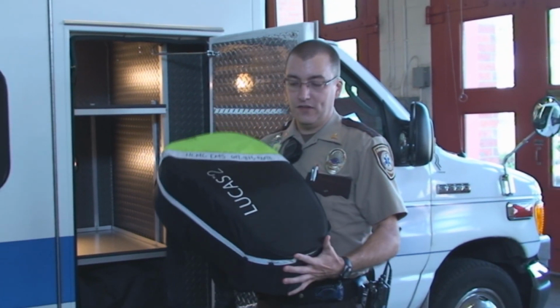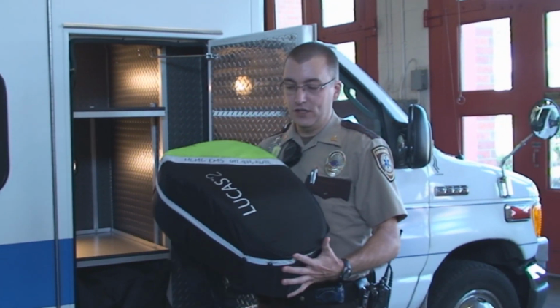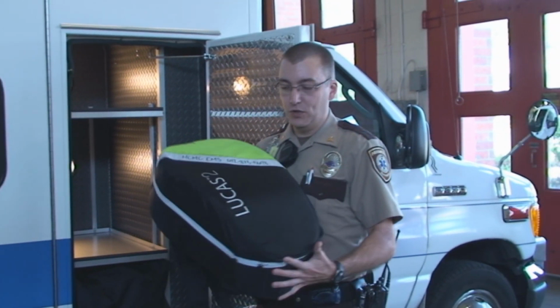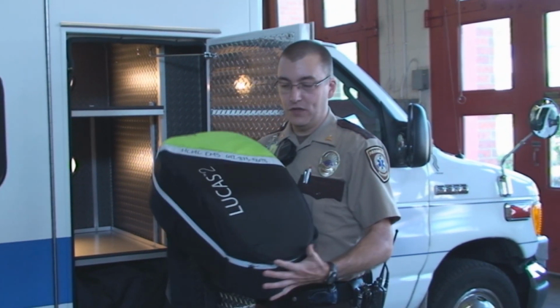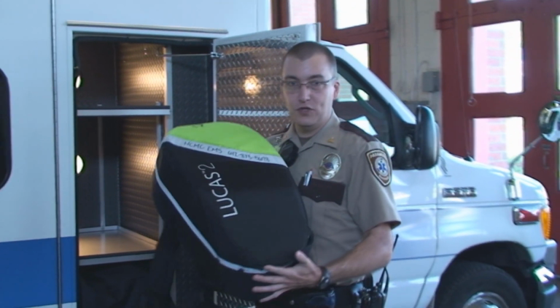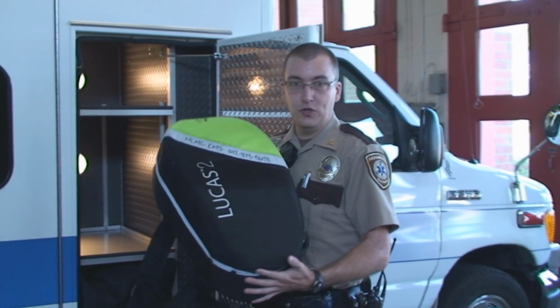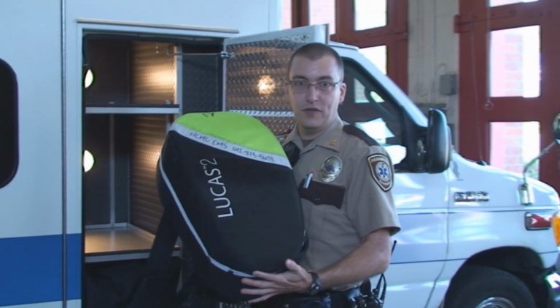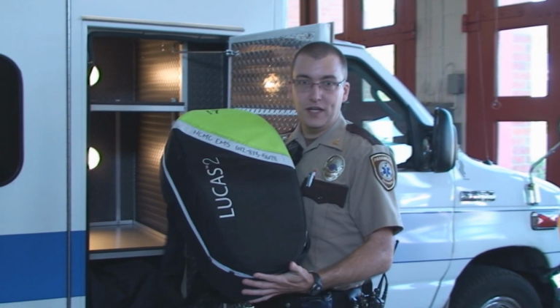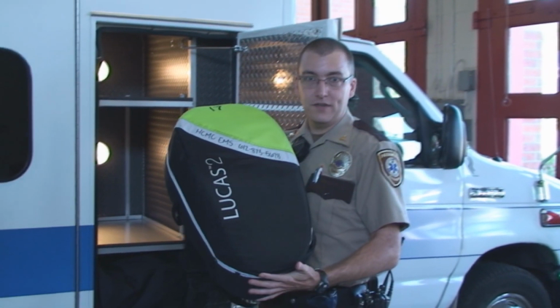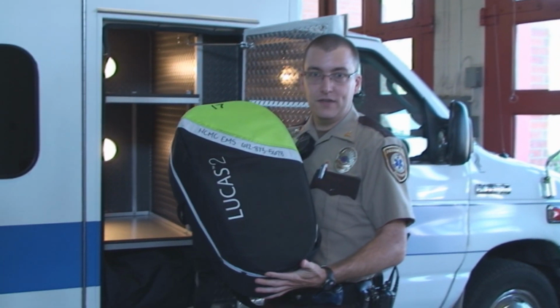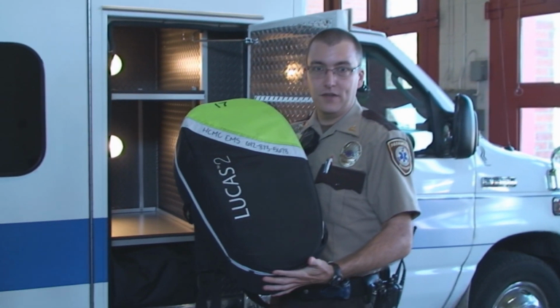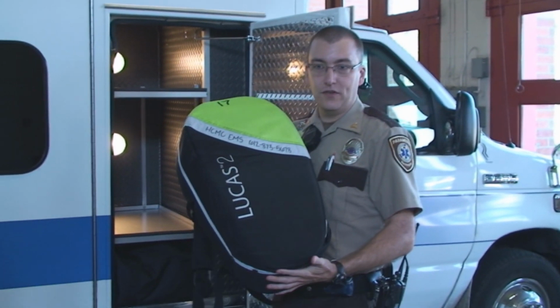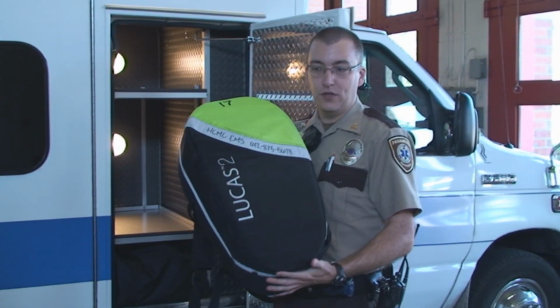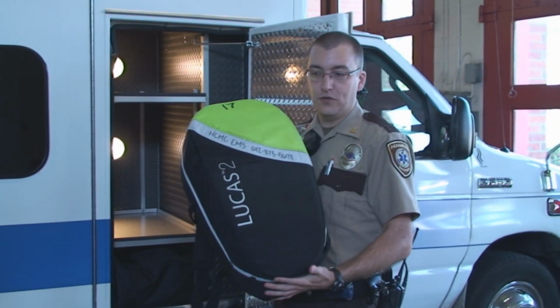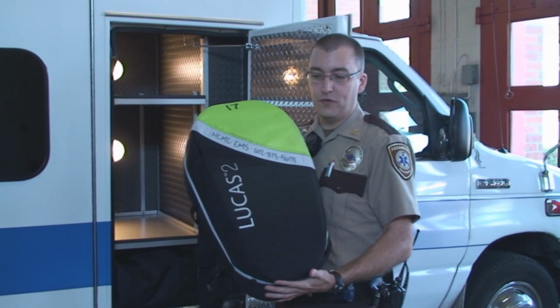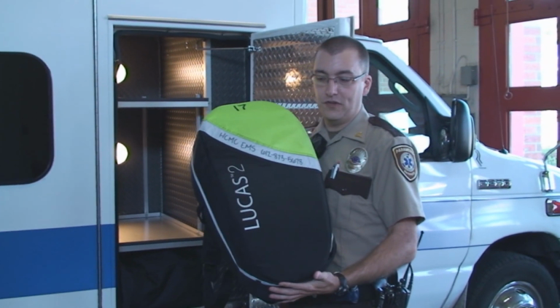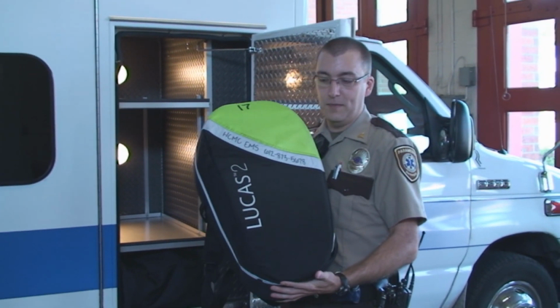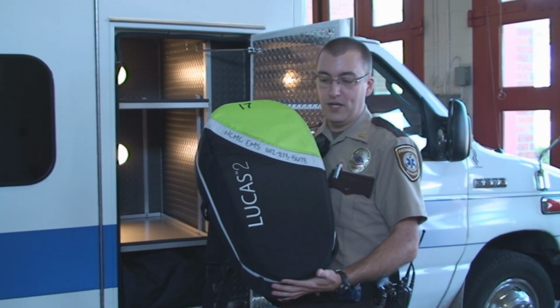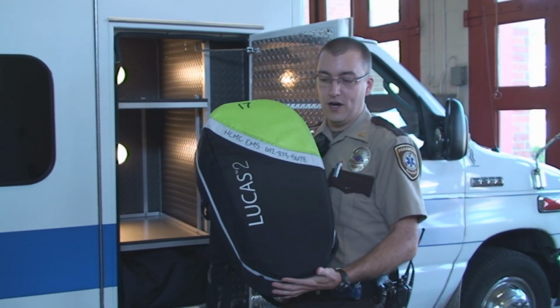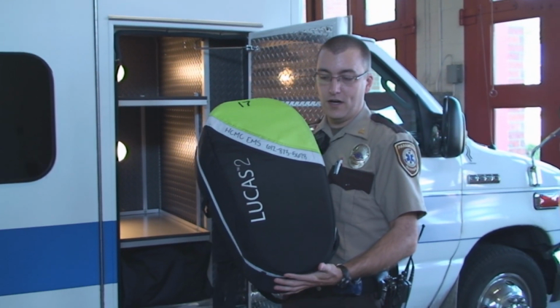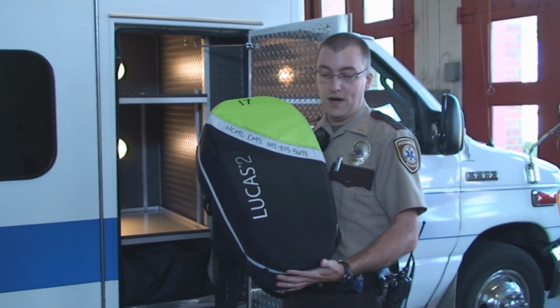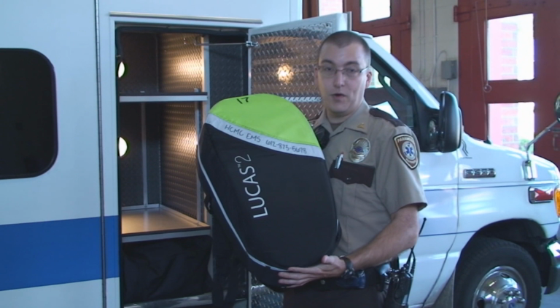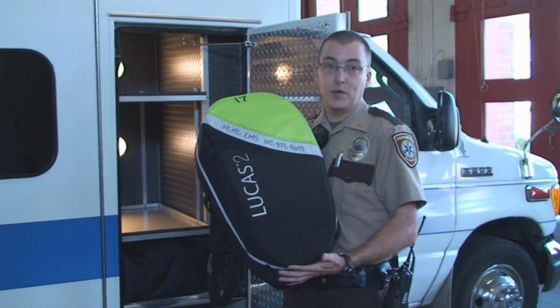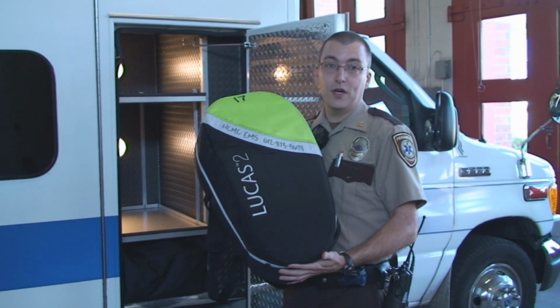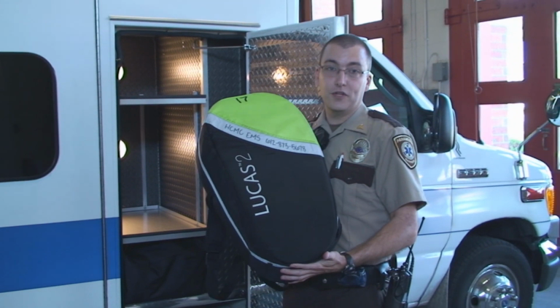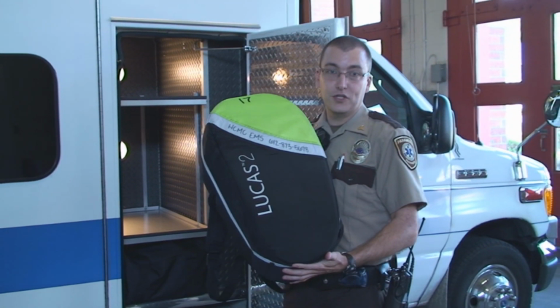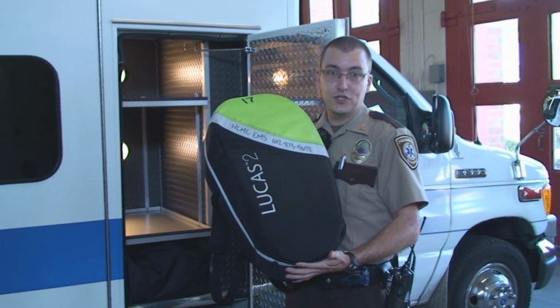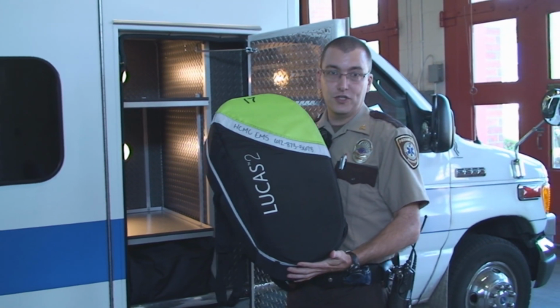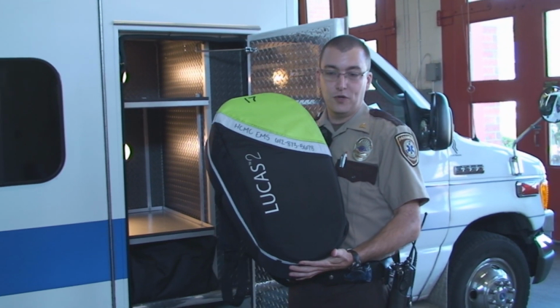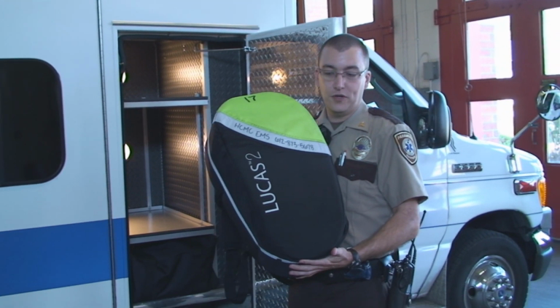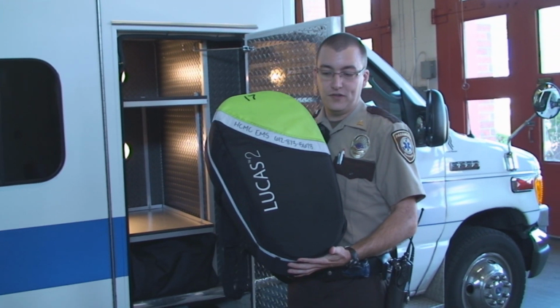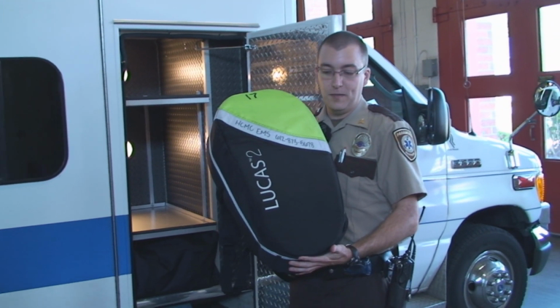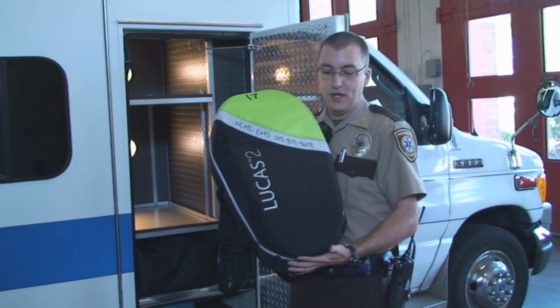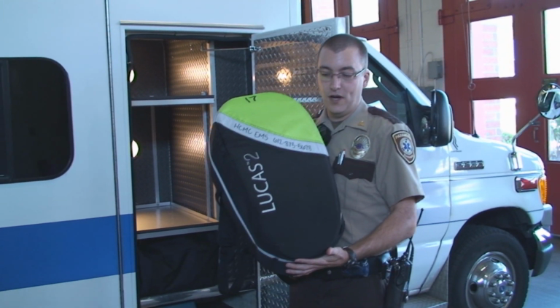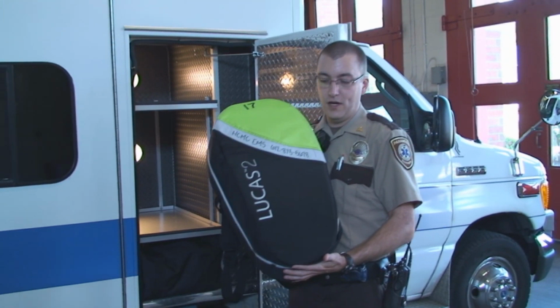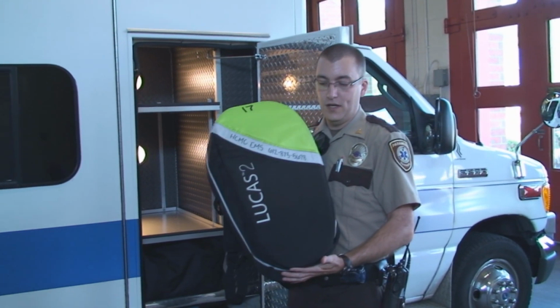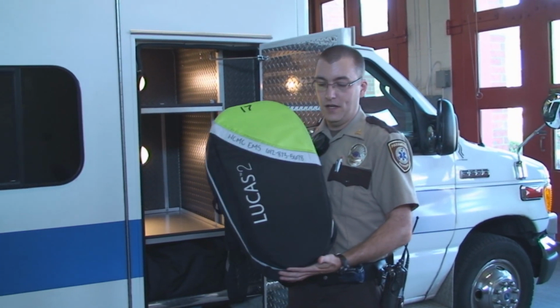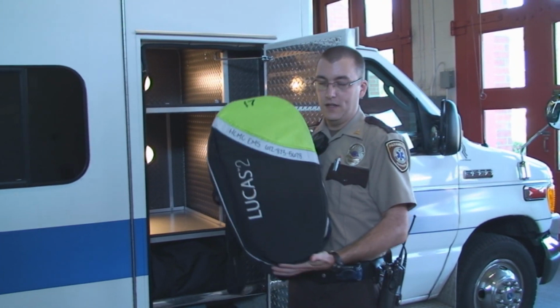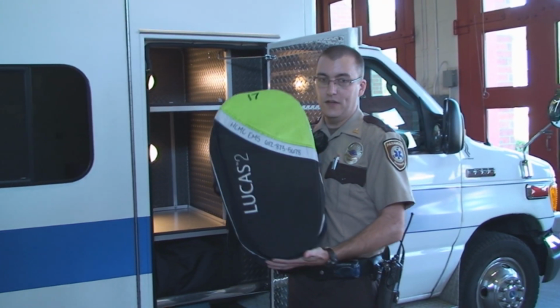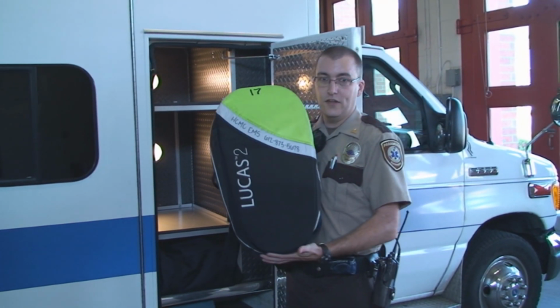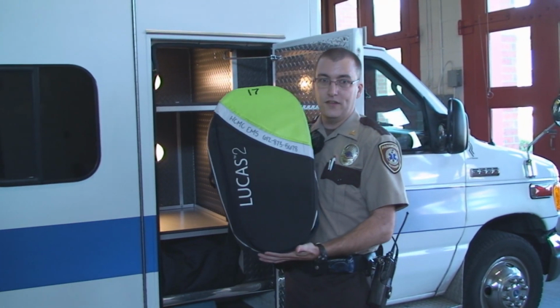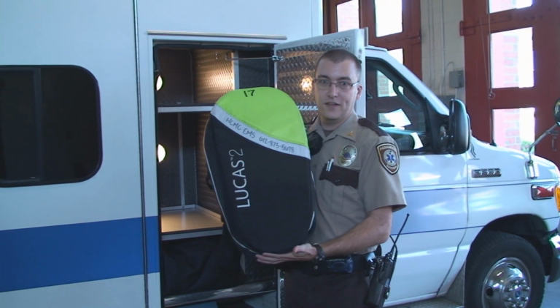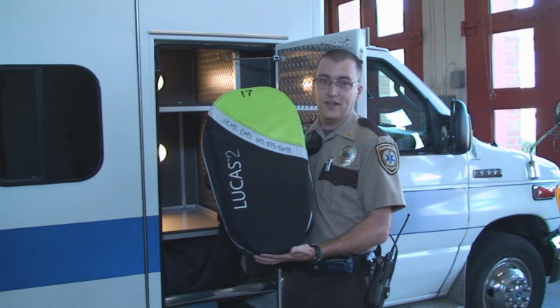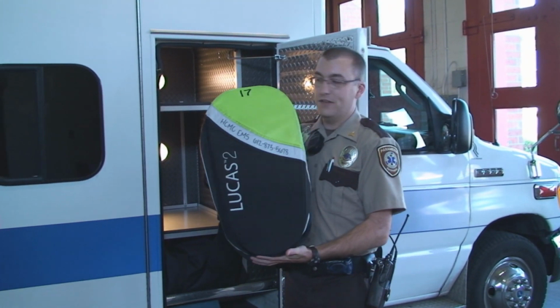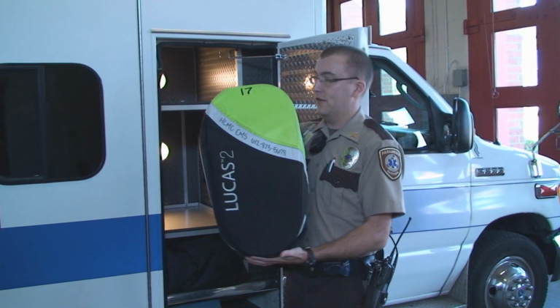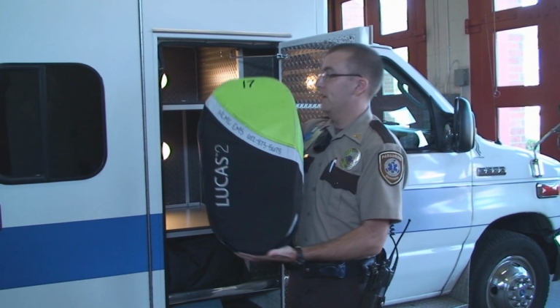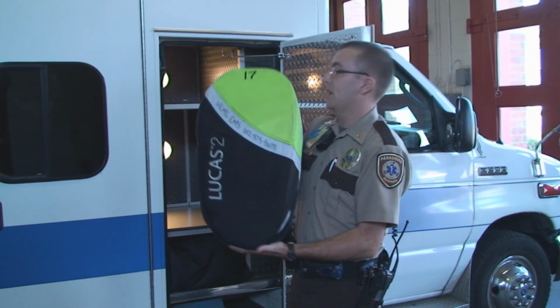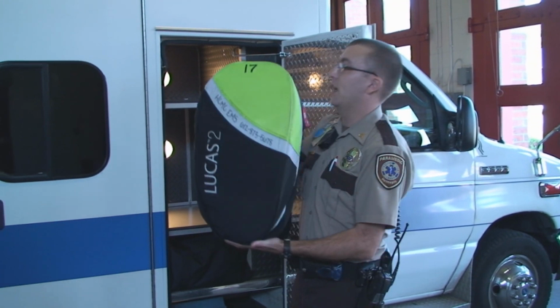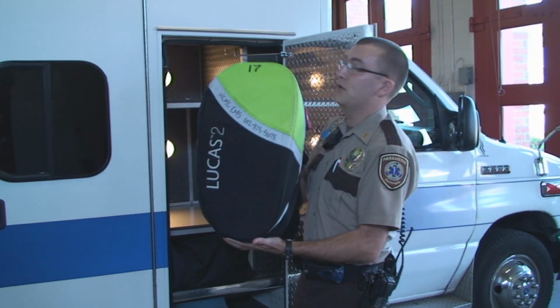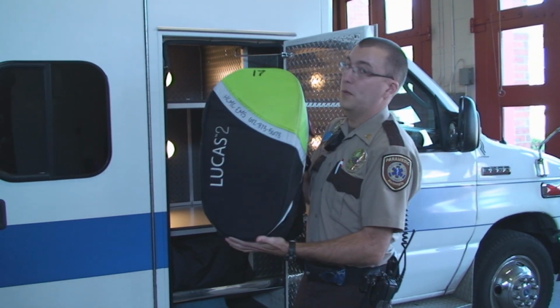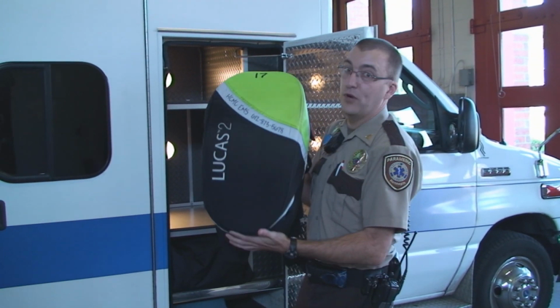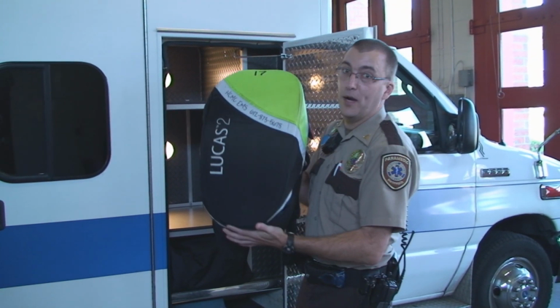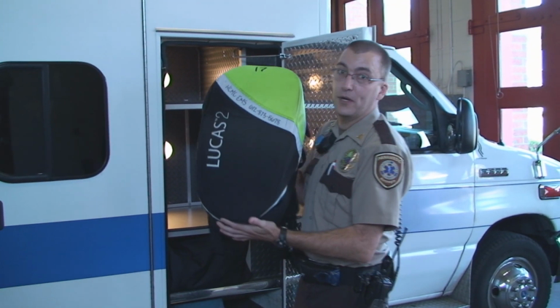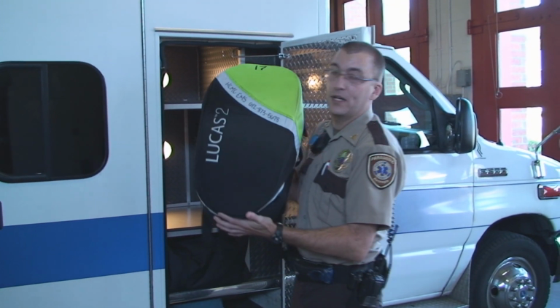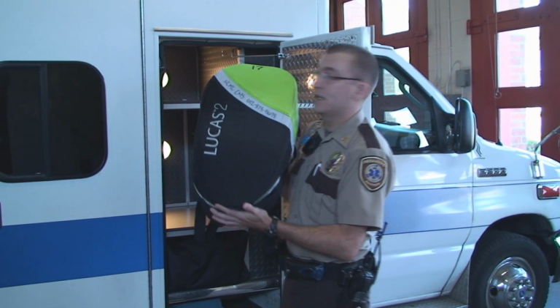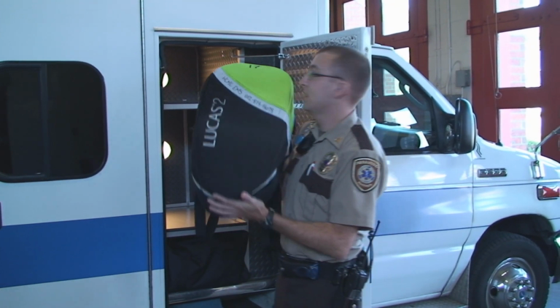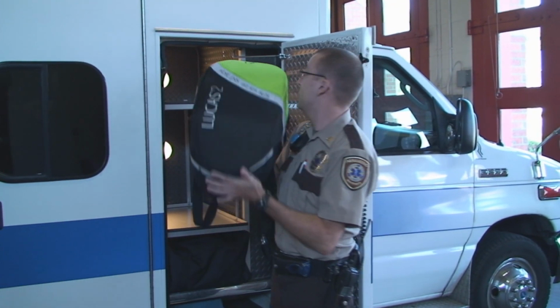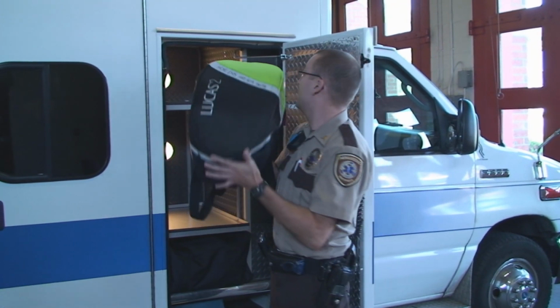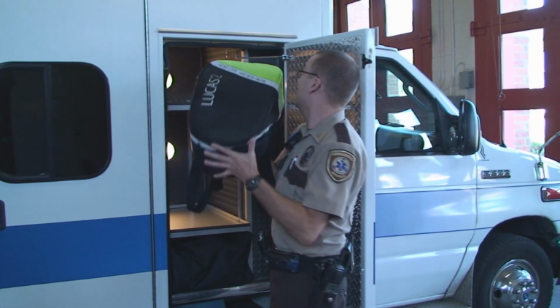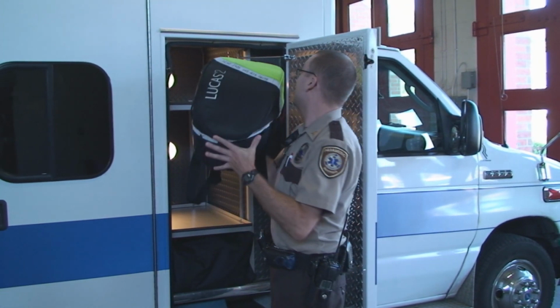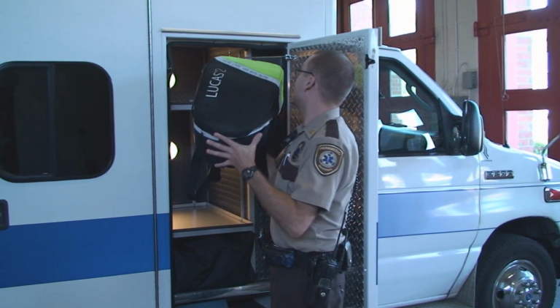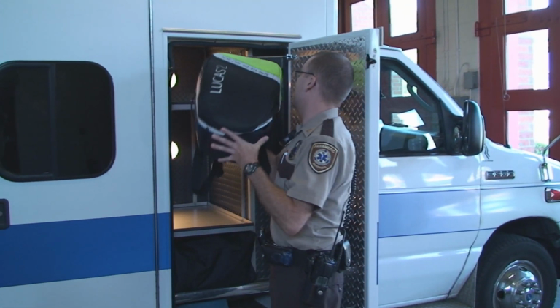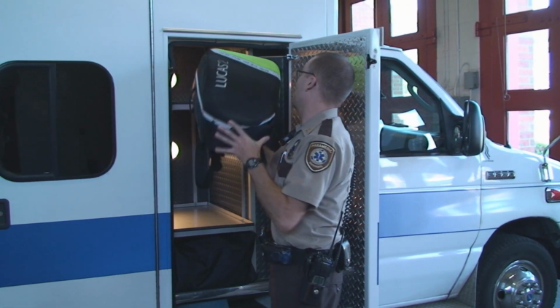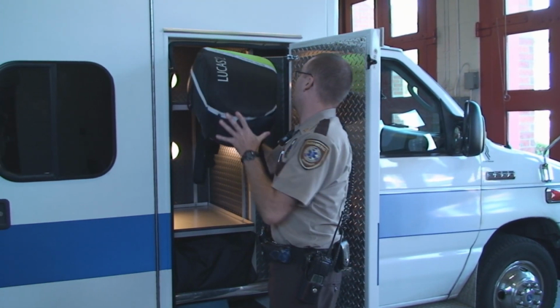This is the Lucas 2 device. This is used for CPR. Everyone out there should know their CPR. This assists us in doing proper CPR.